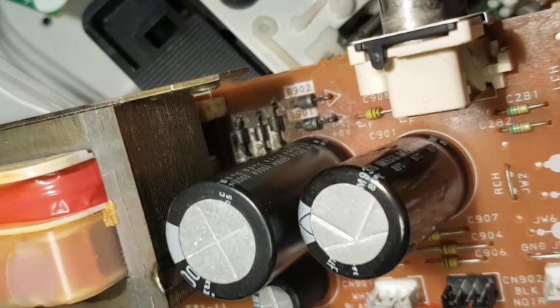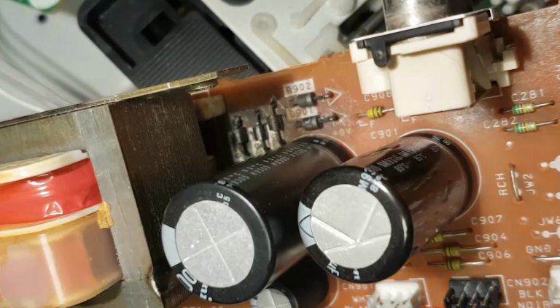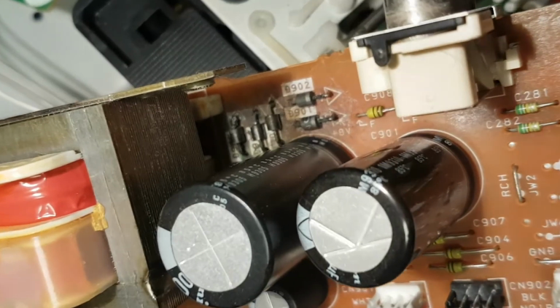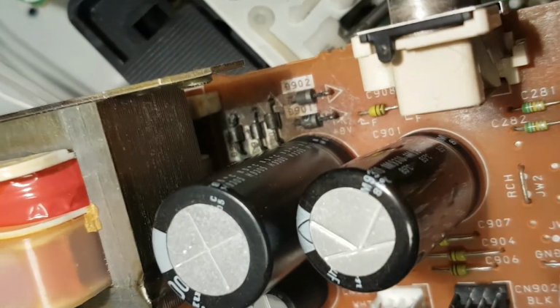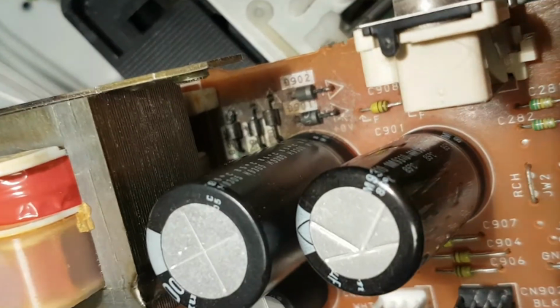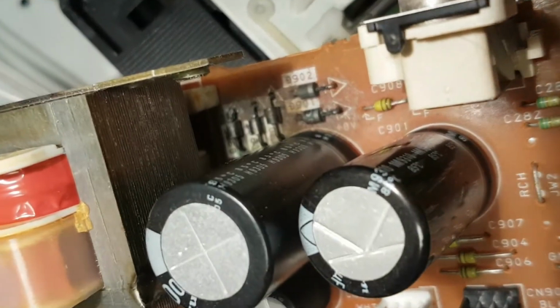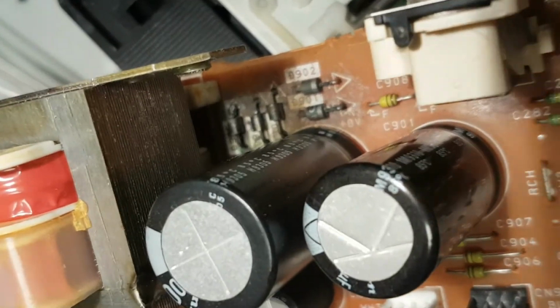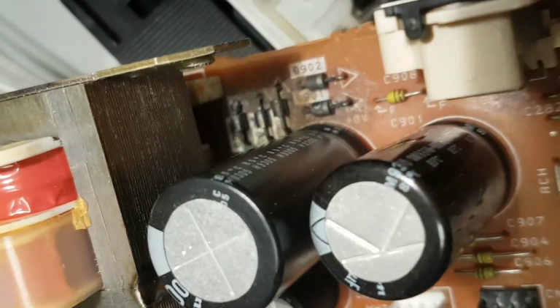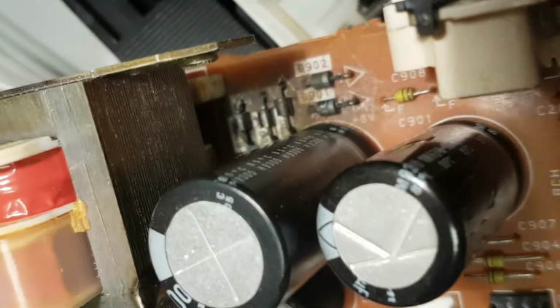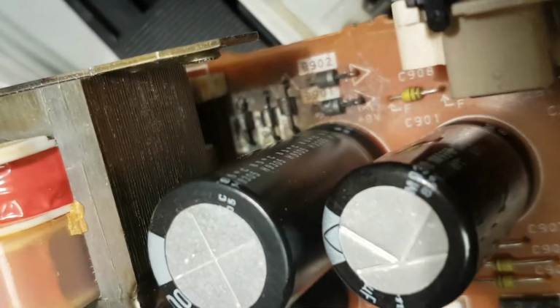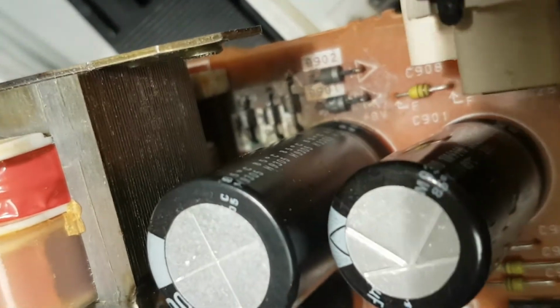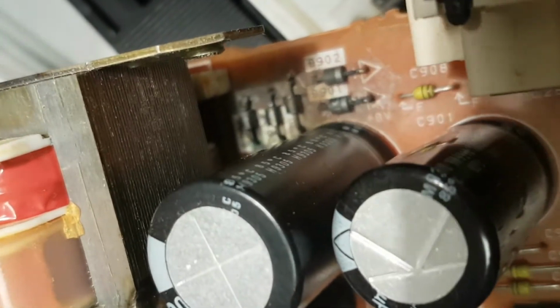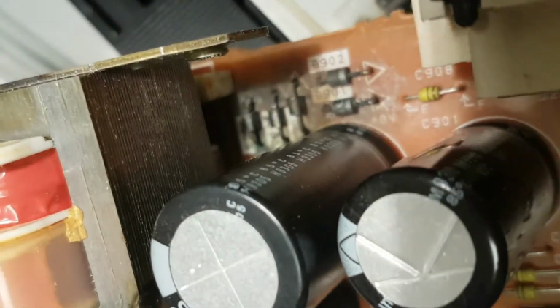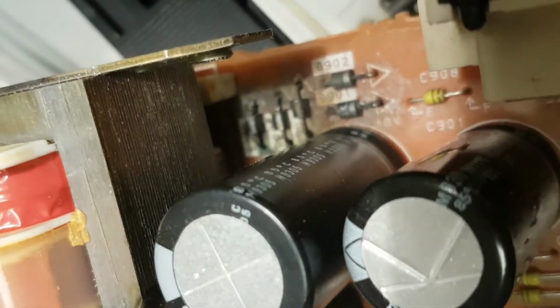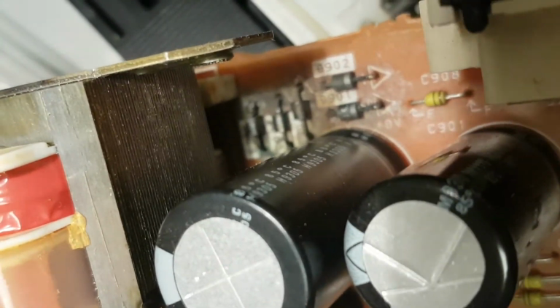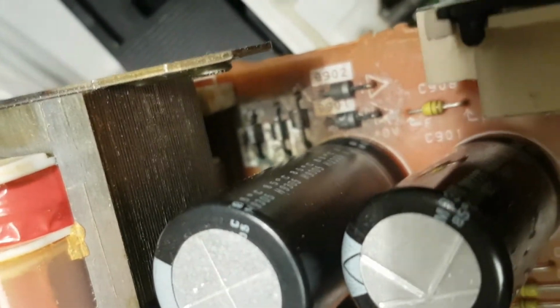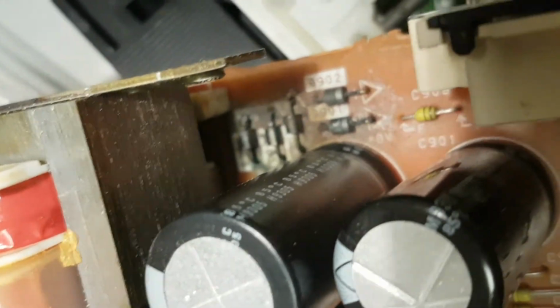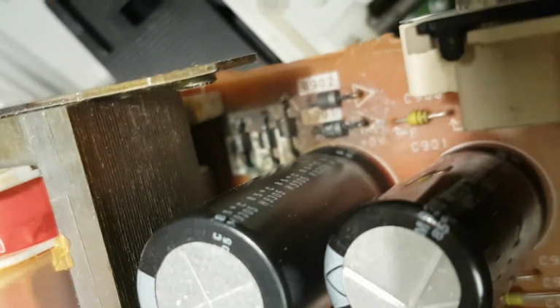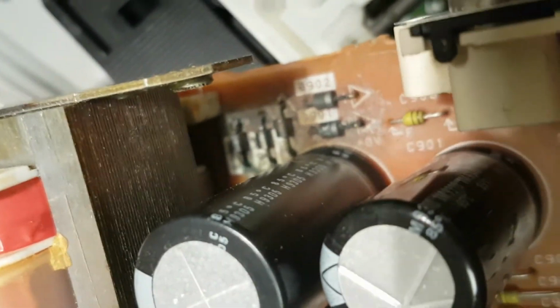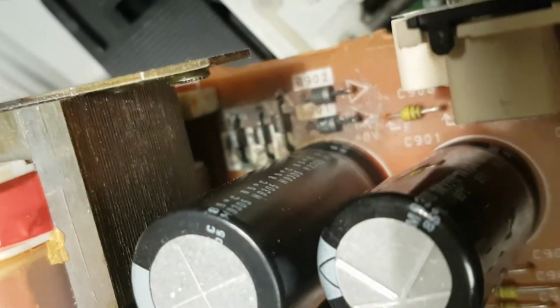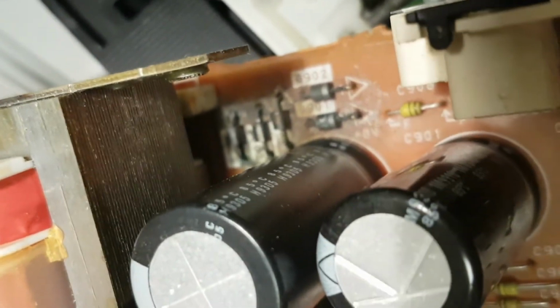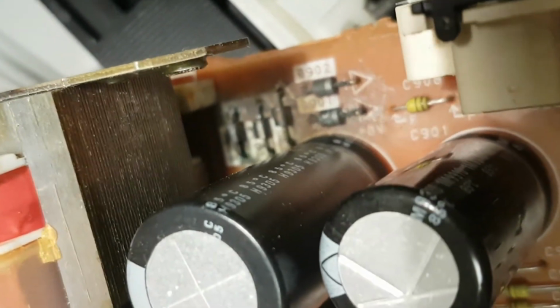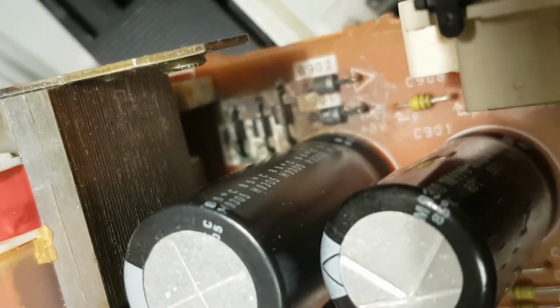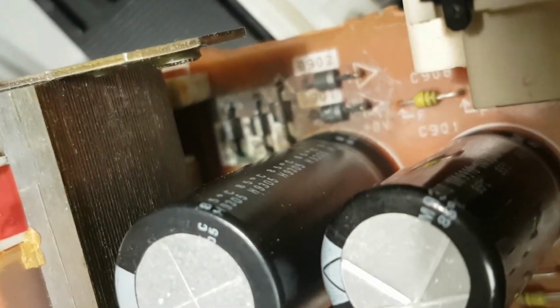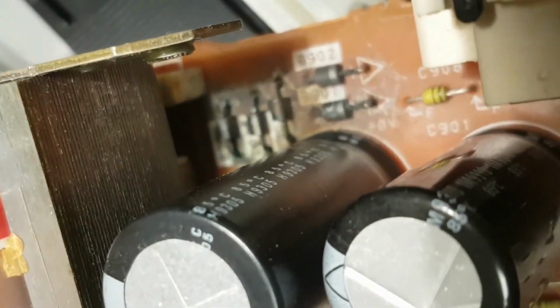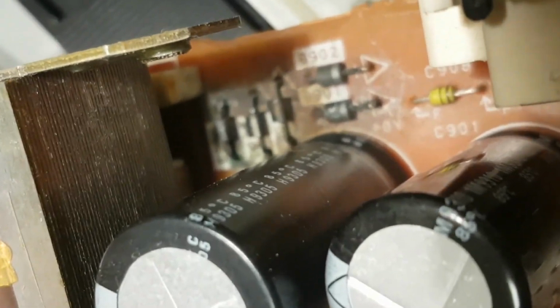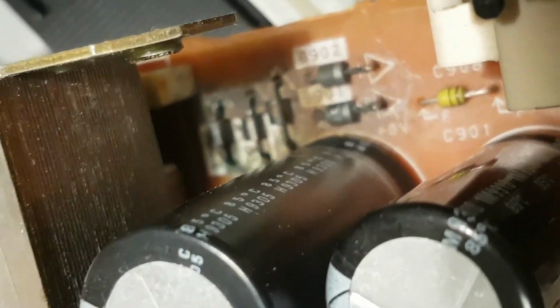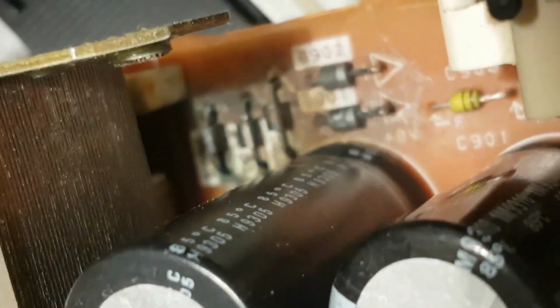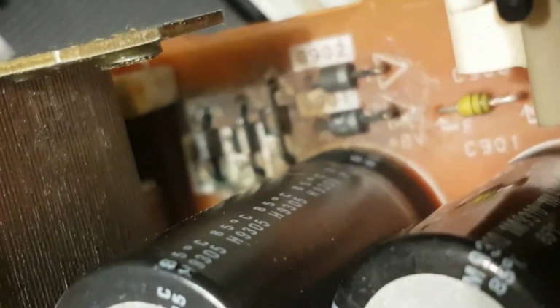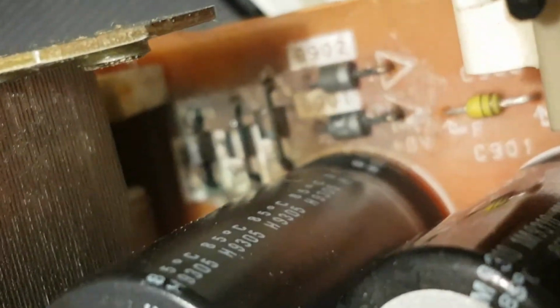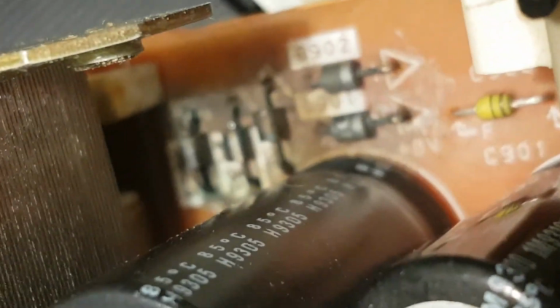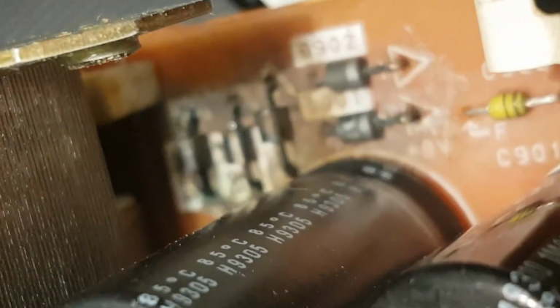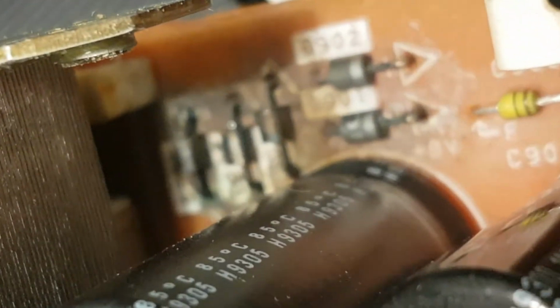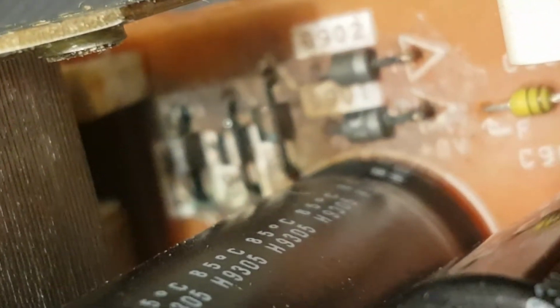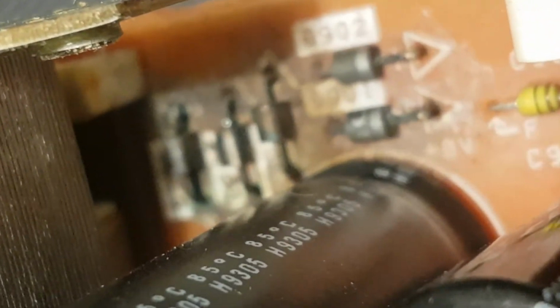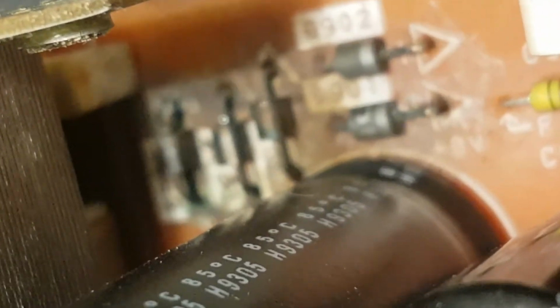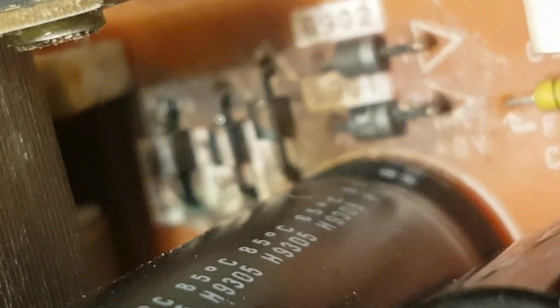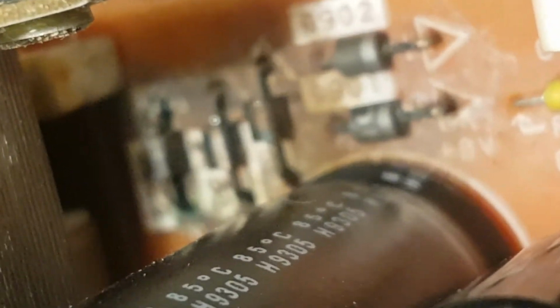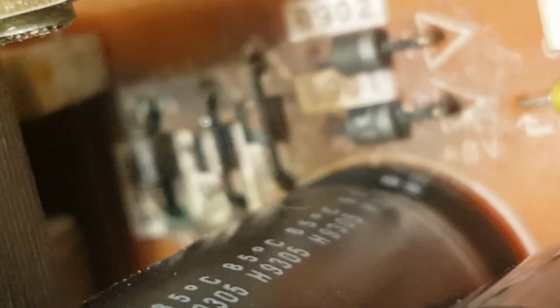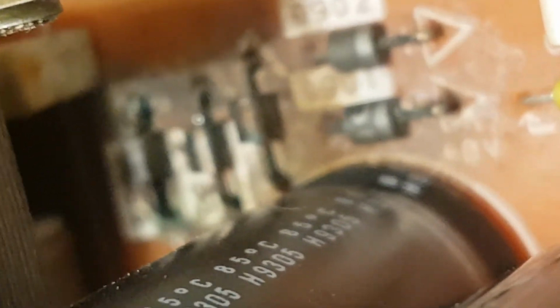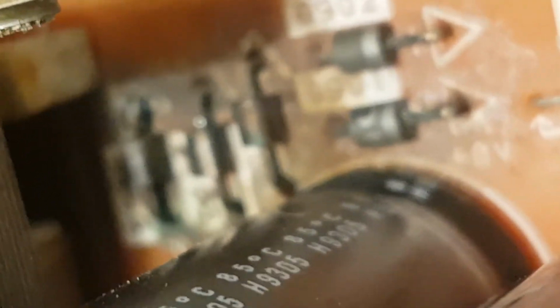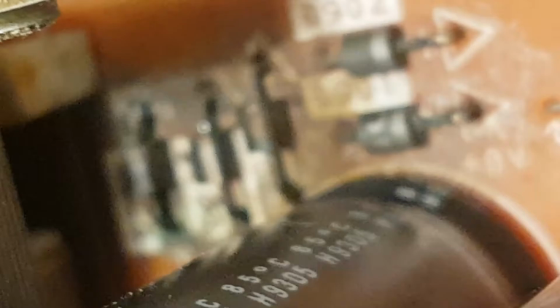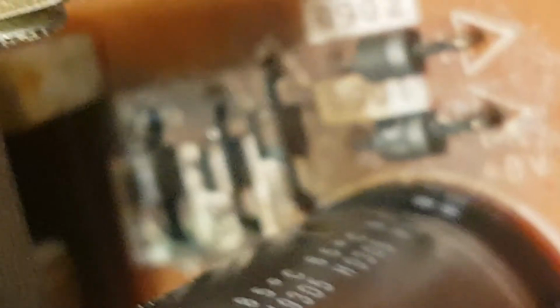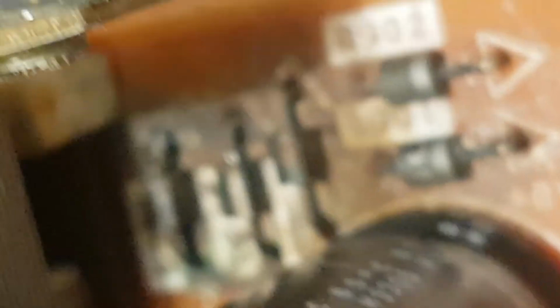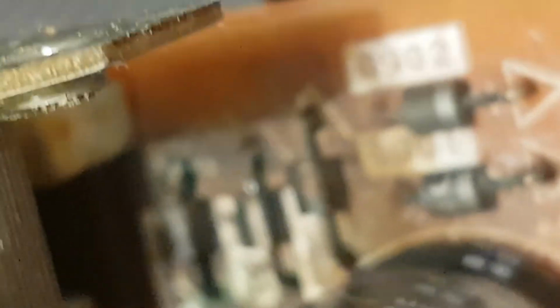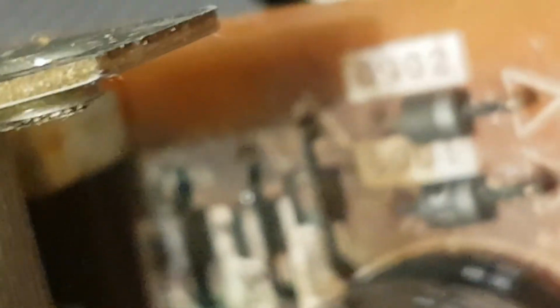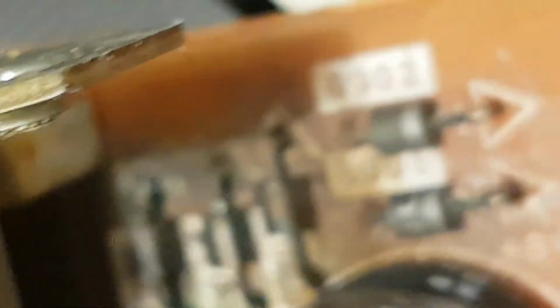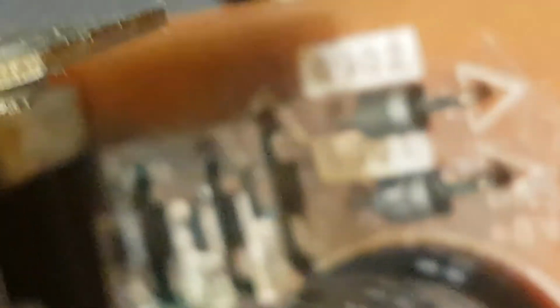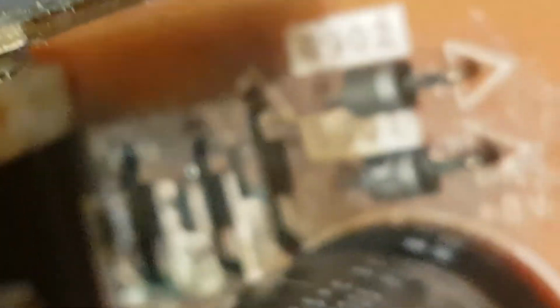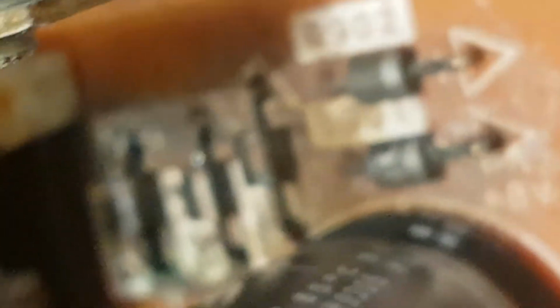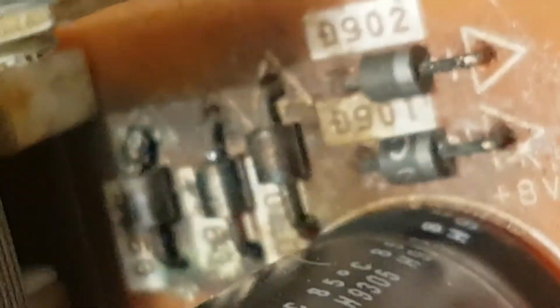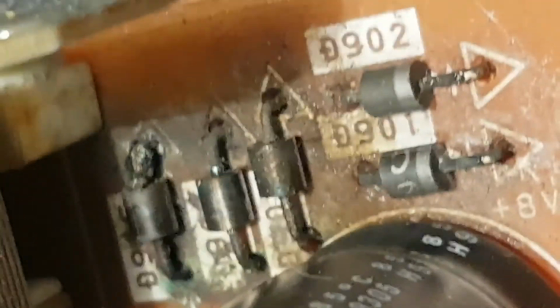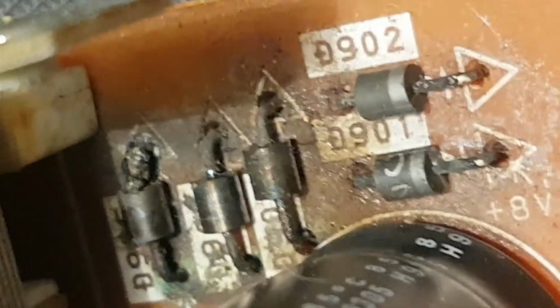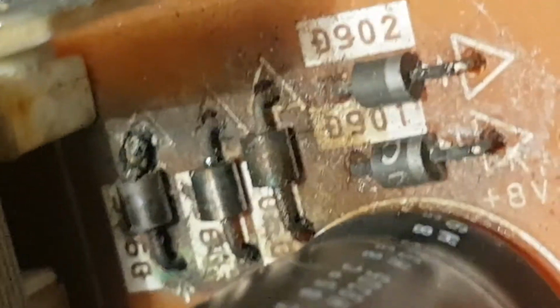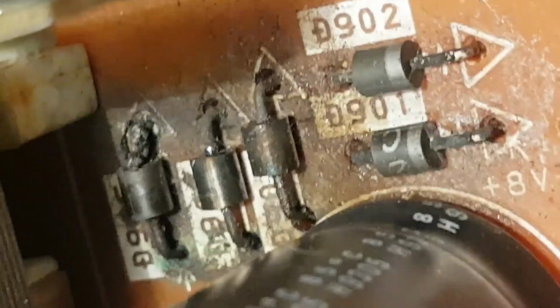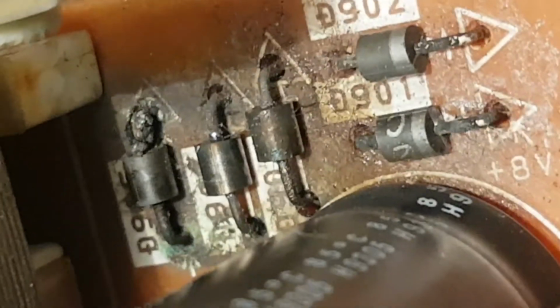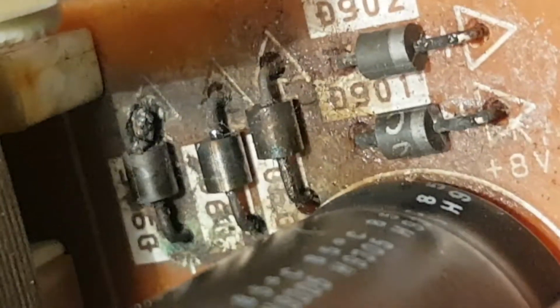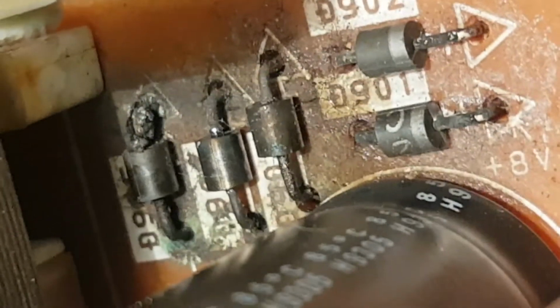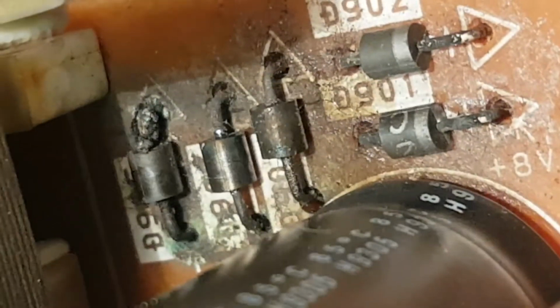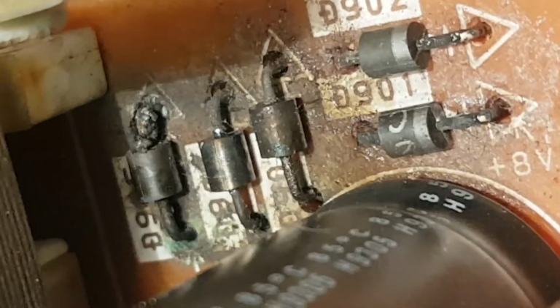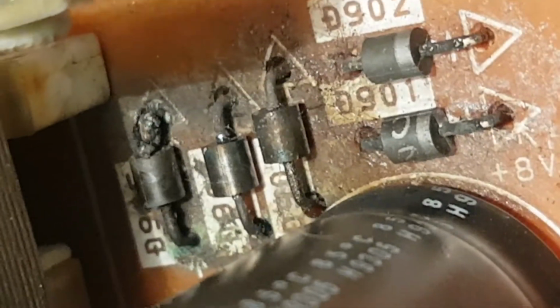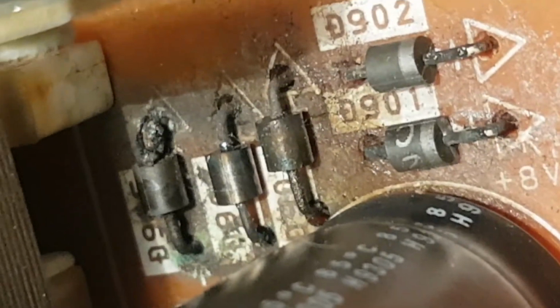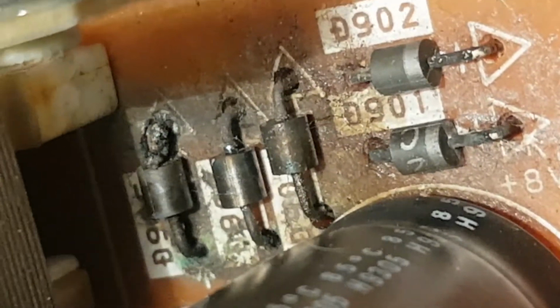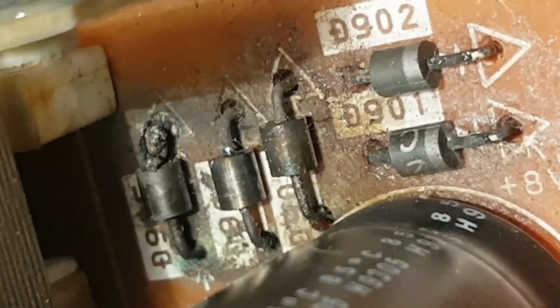Apparently some pixies had a bit of a party using the power supply as the BBQ, because these diodes are fried.